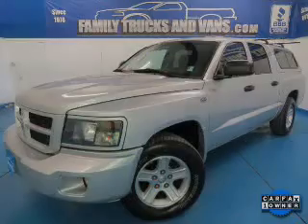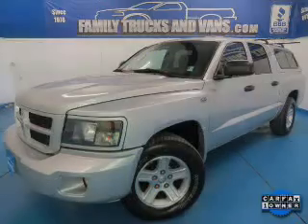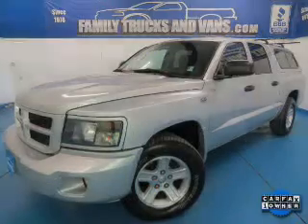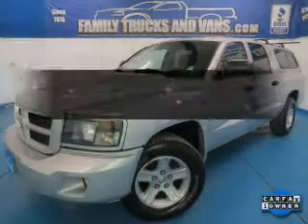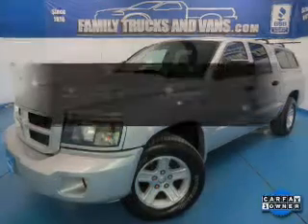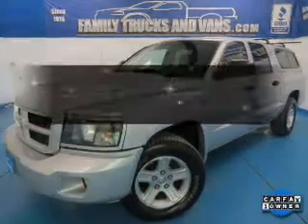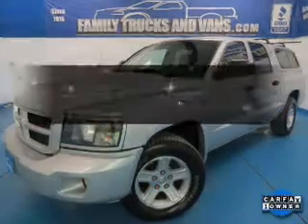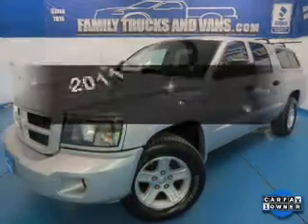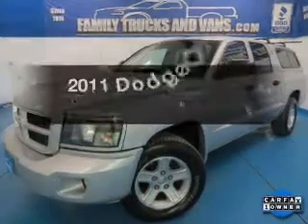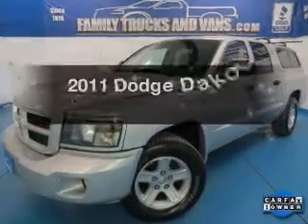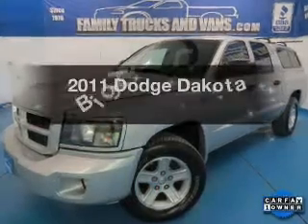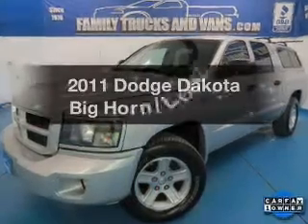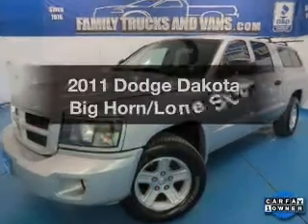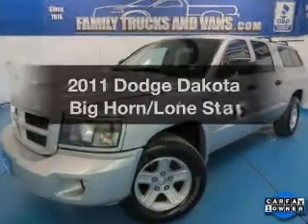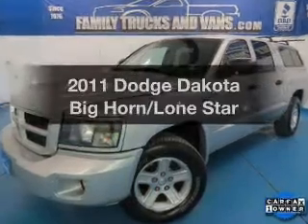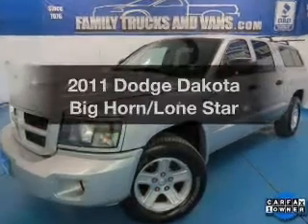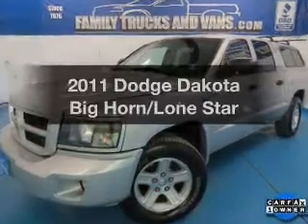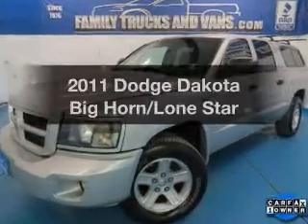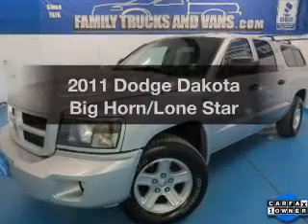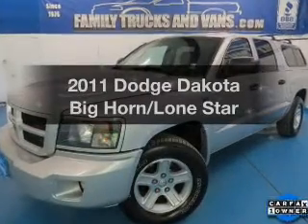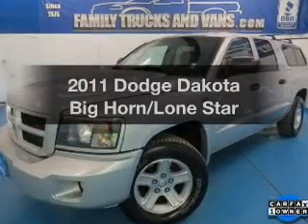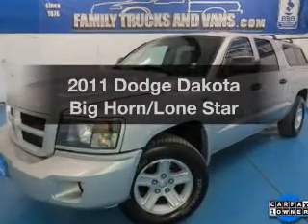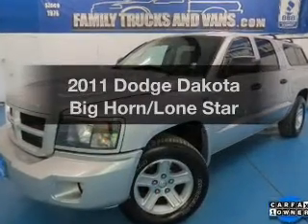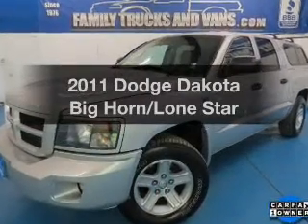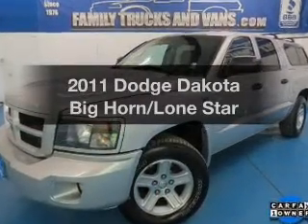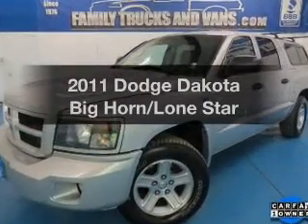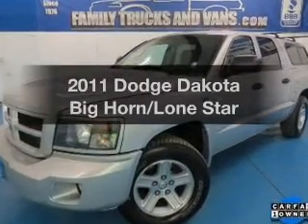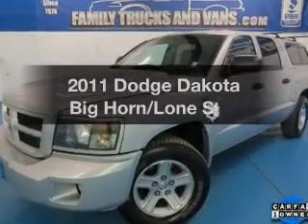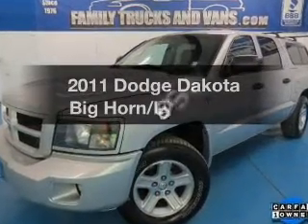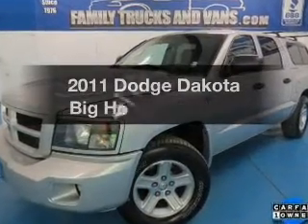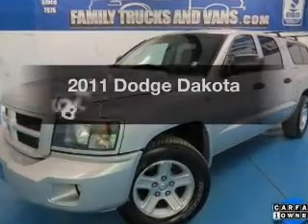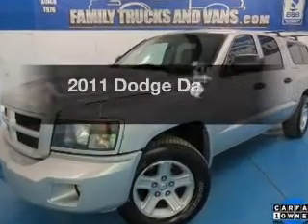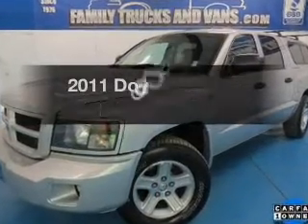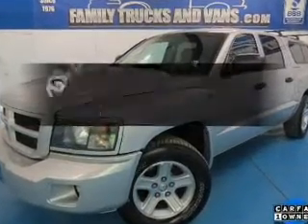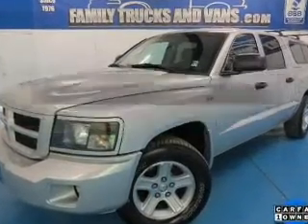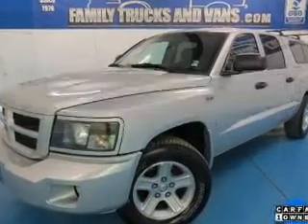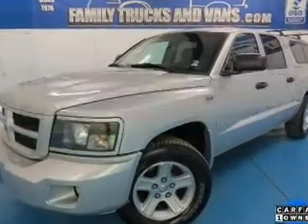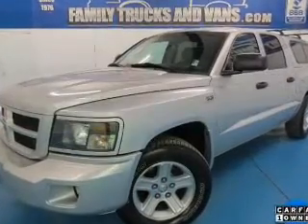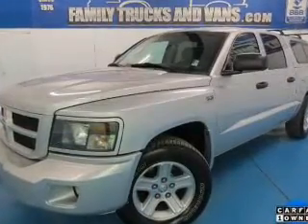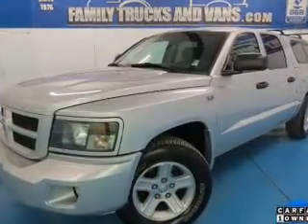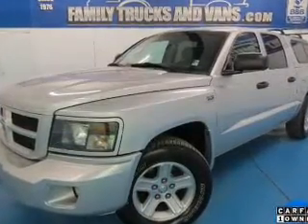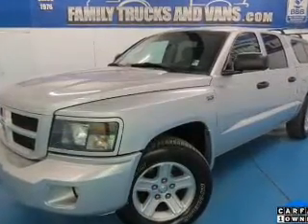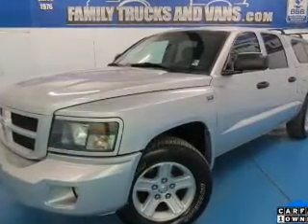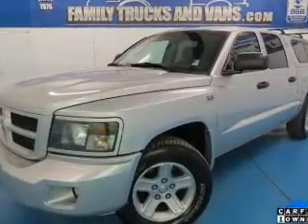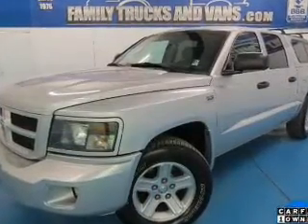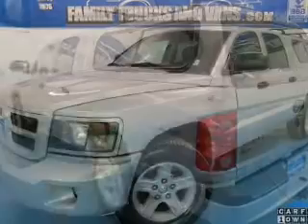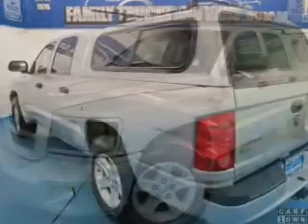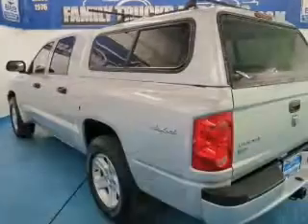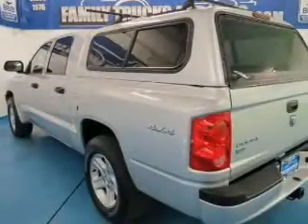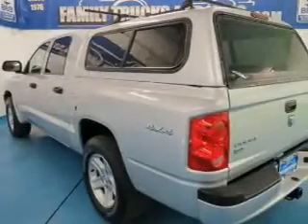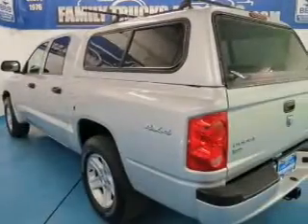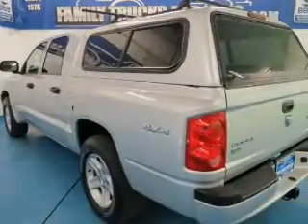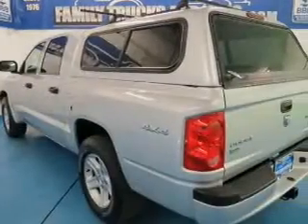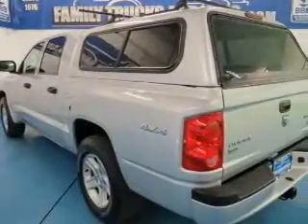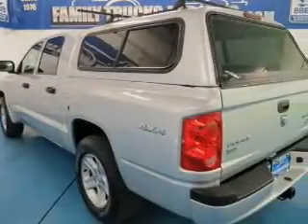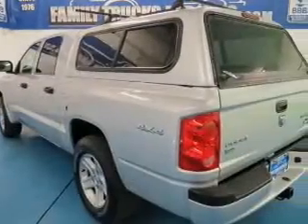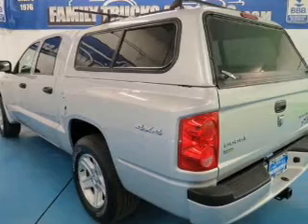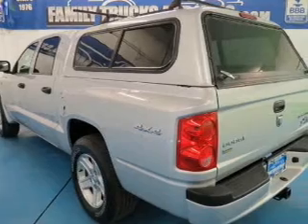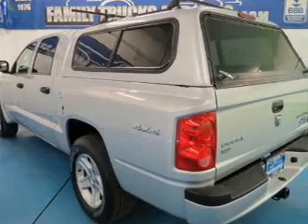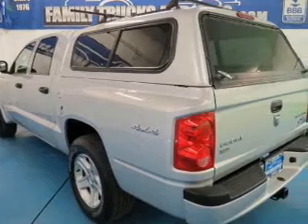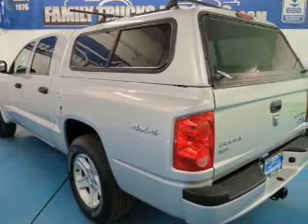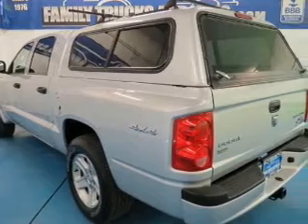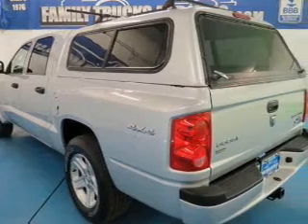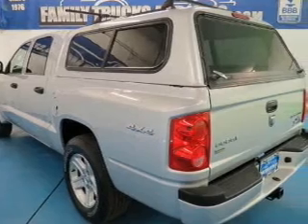Presenting the 2011 Dodge Dakota. If you're looking for a first-rate auto, this one could be yours today.